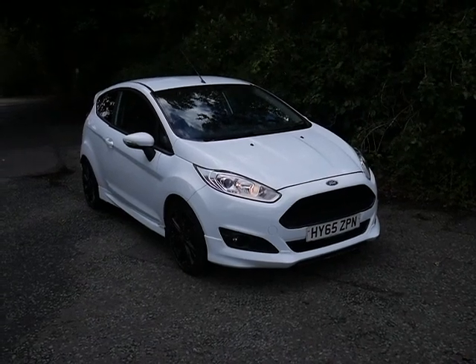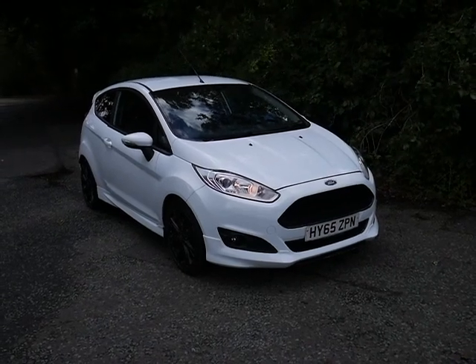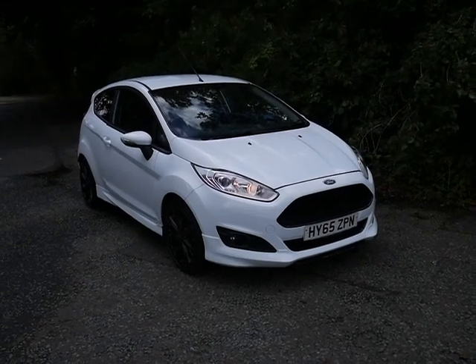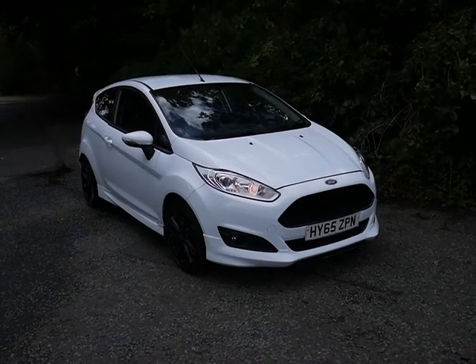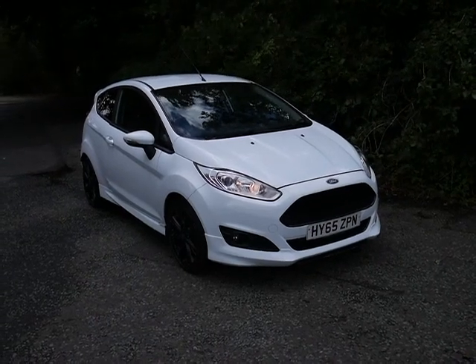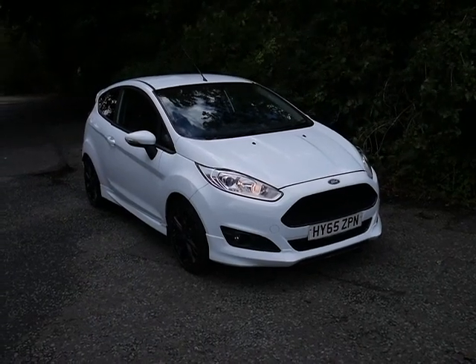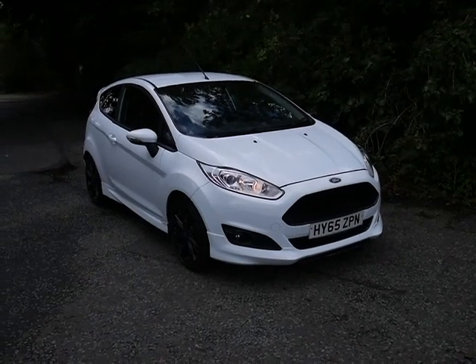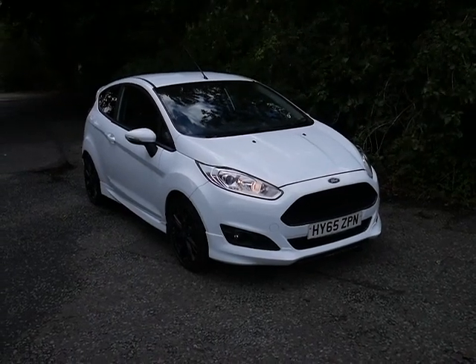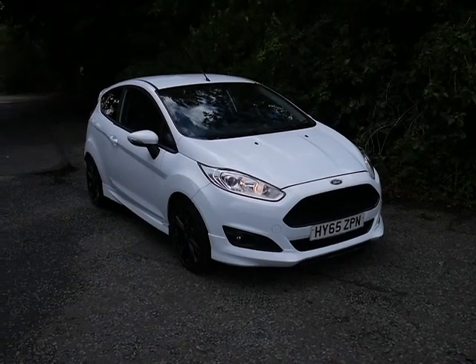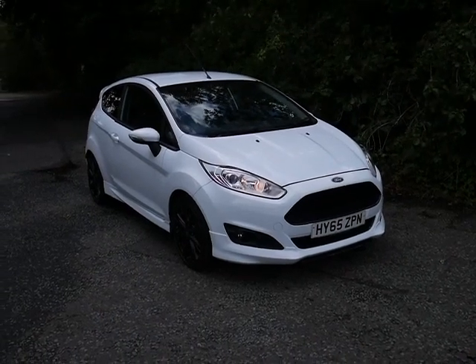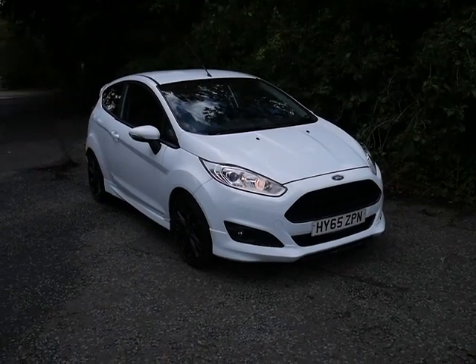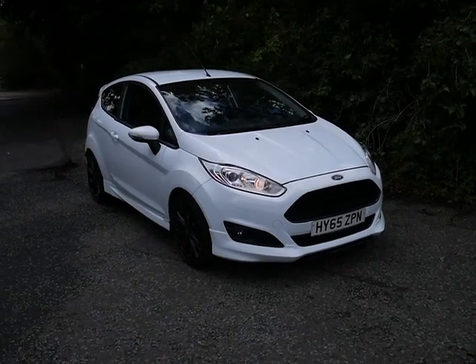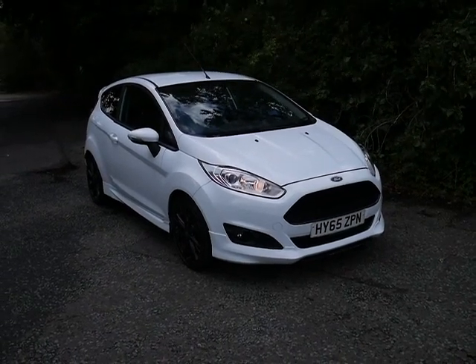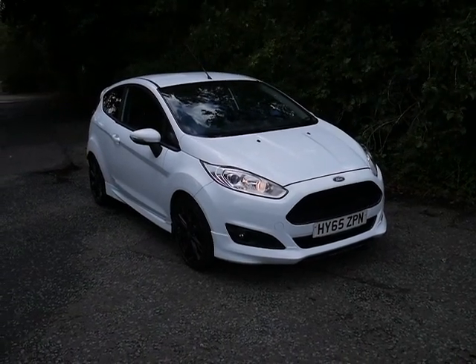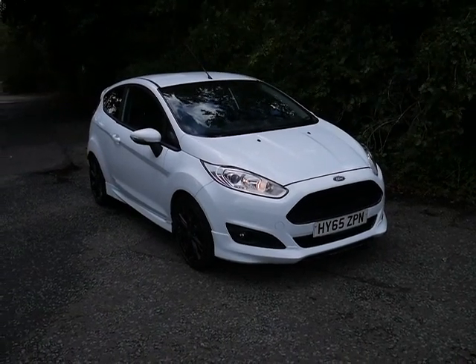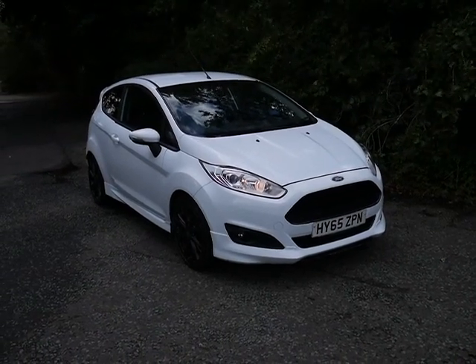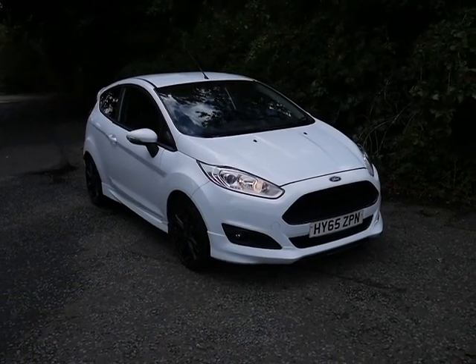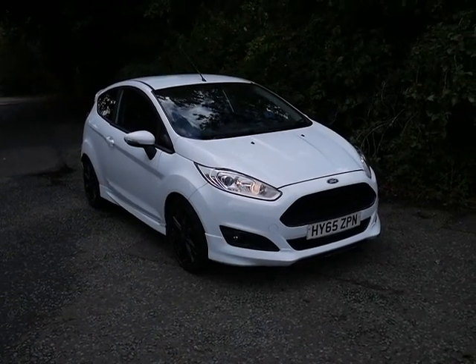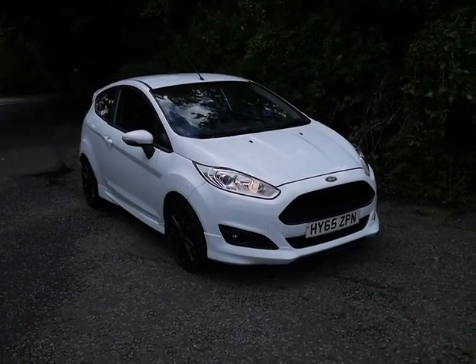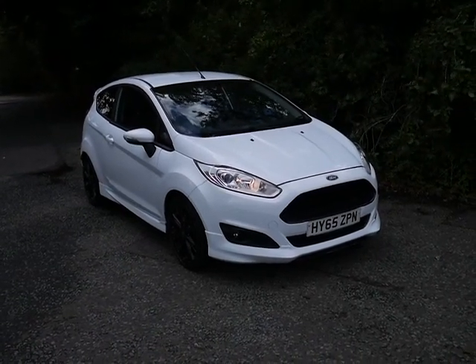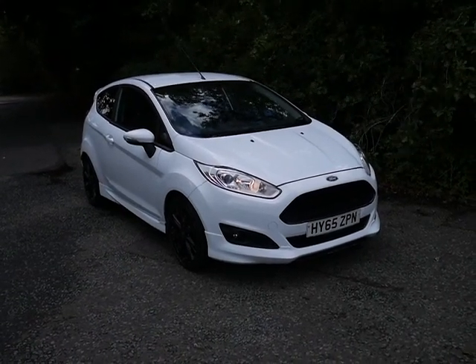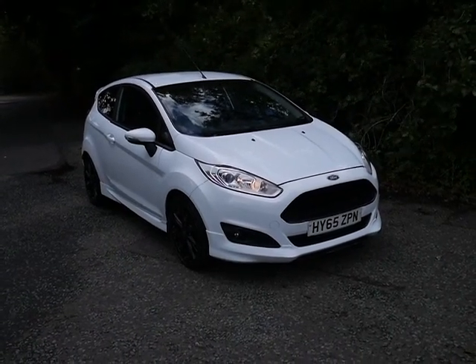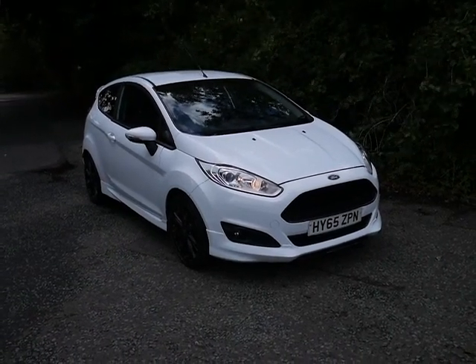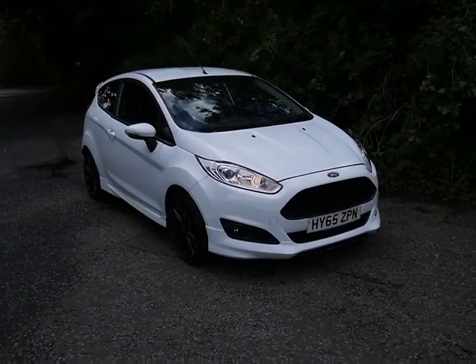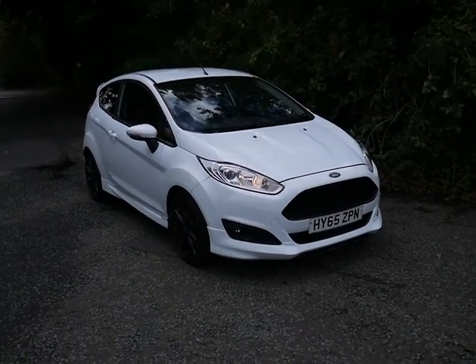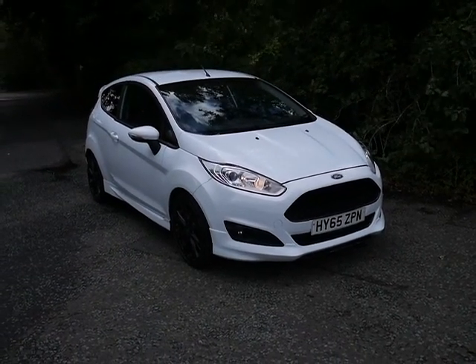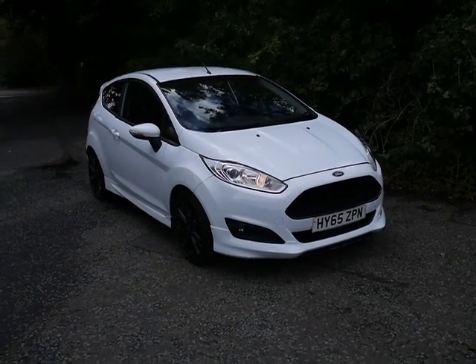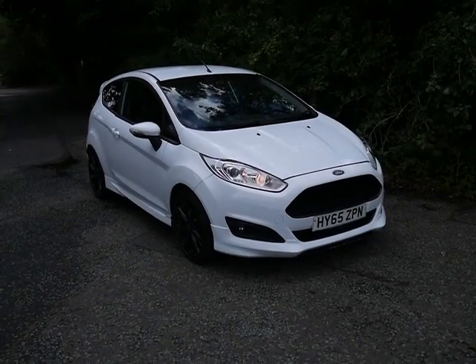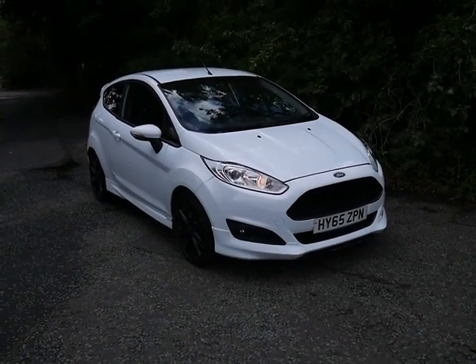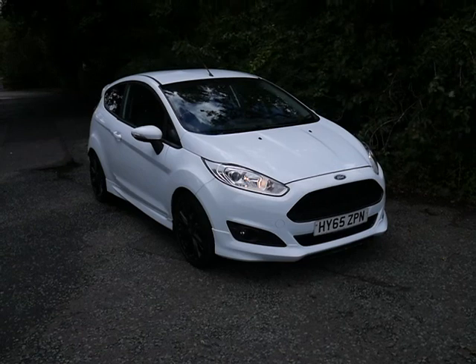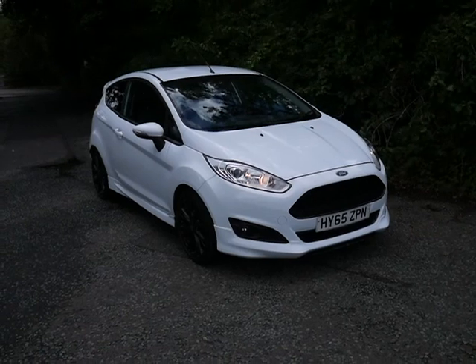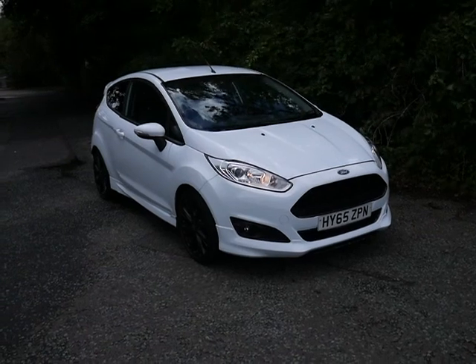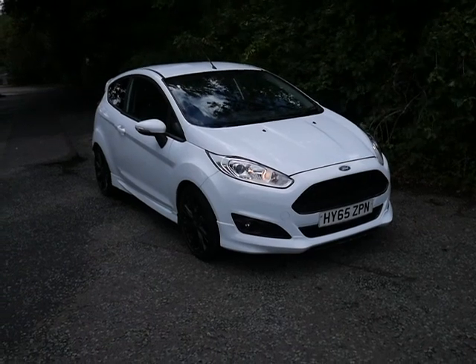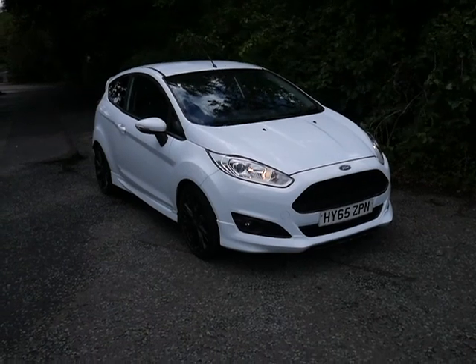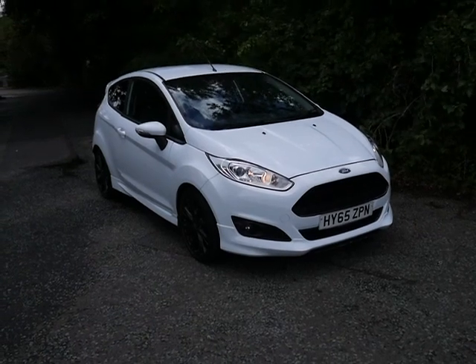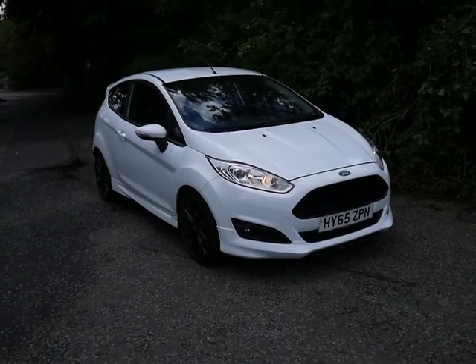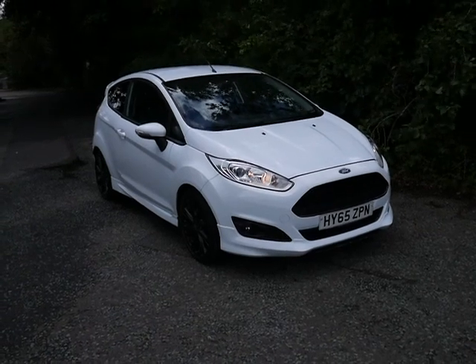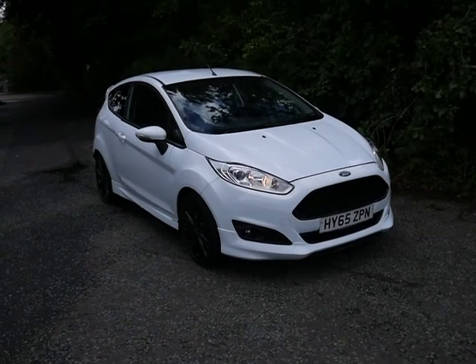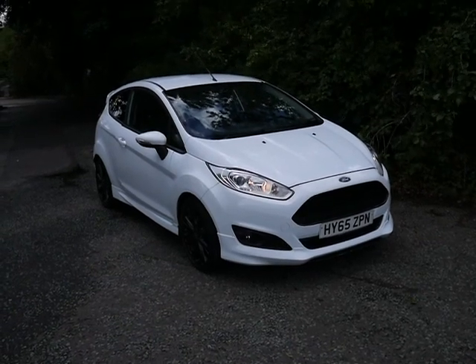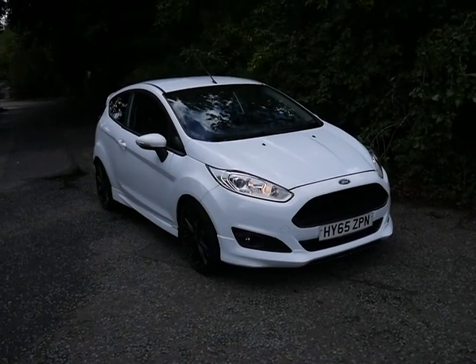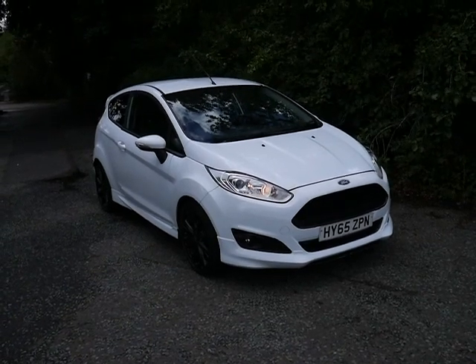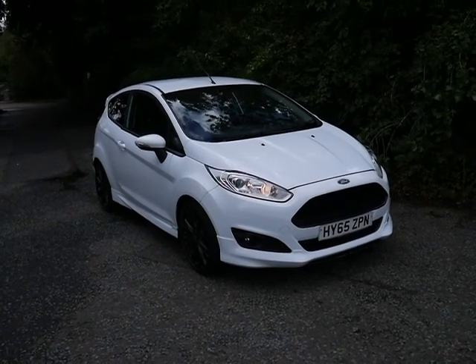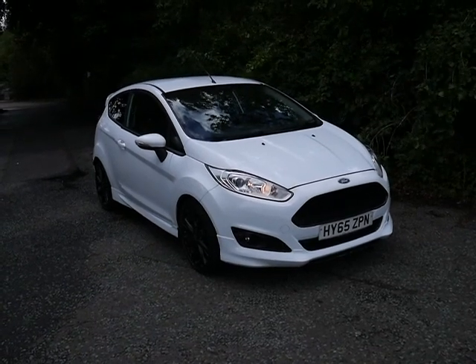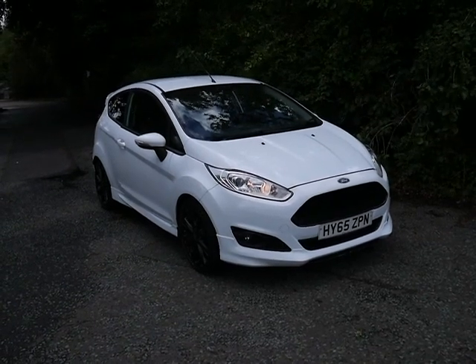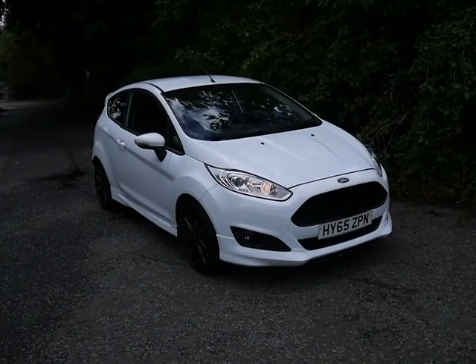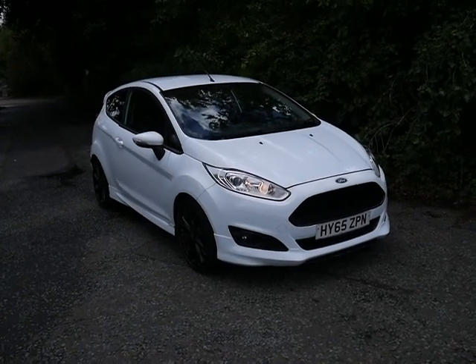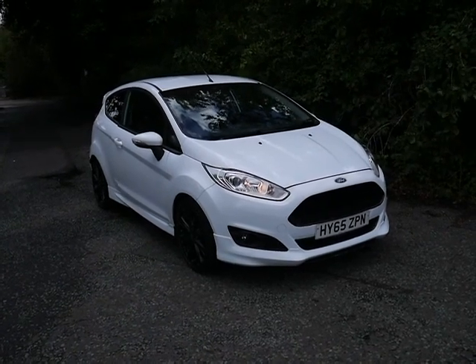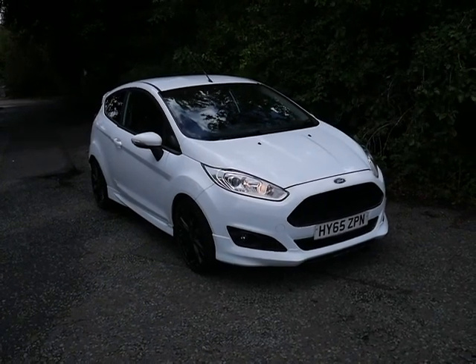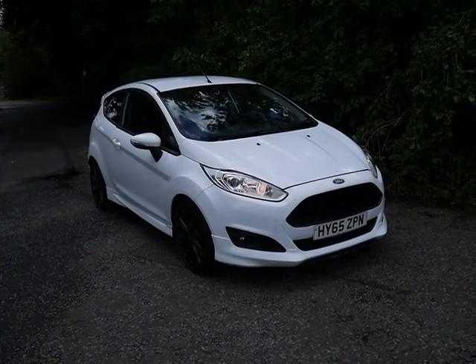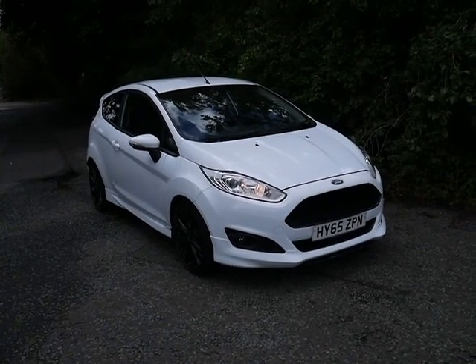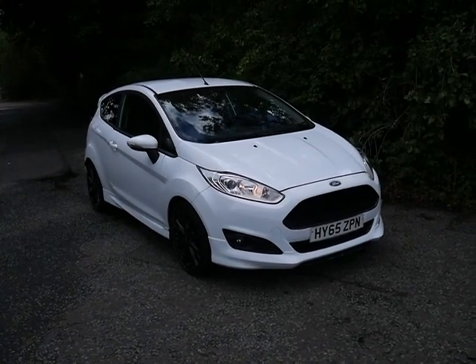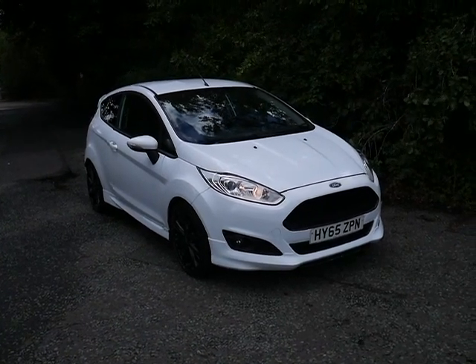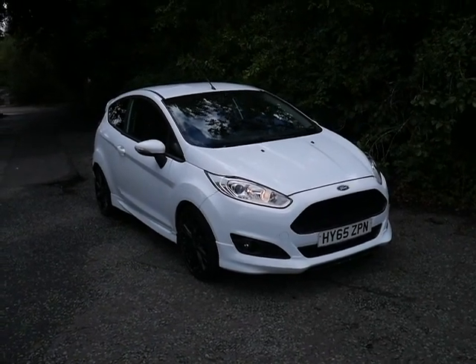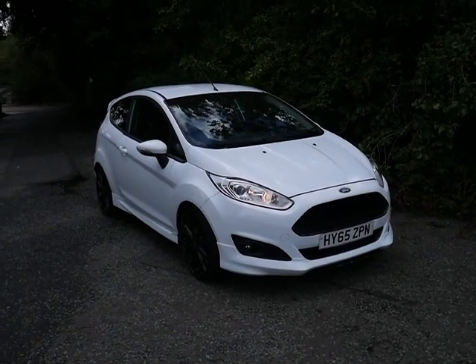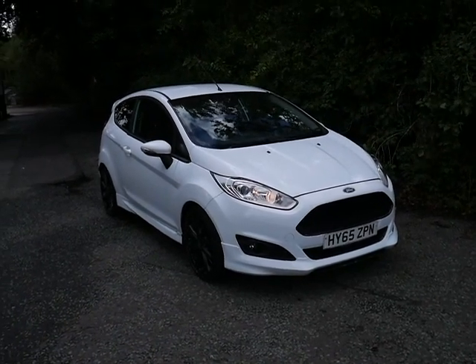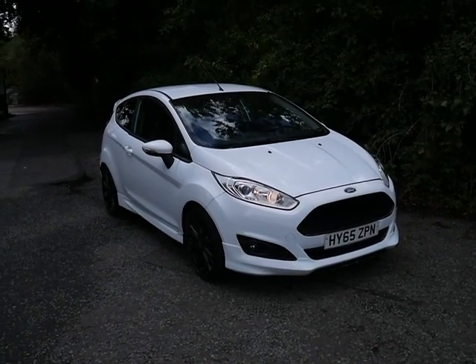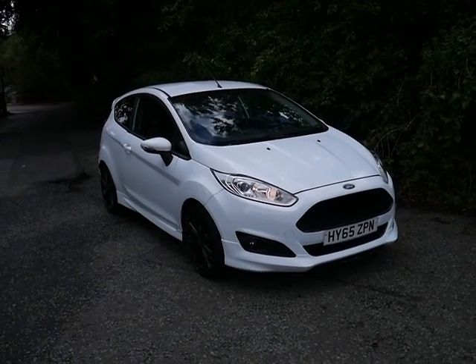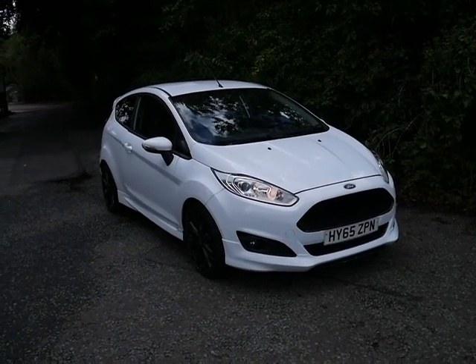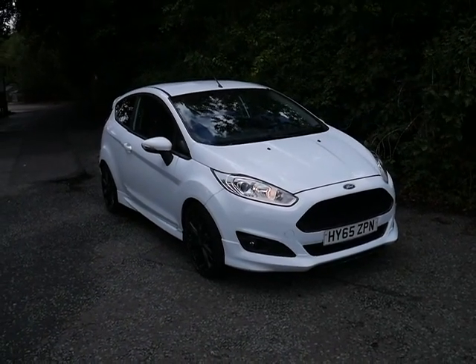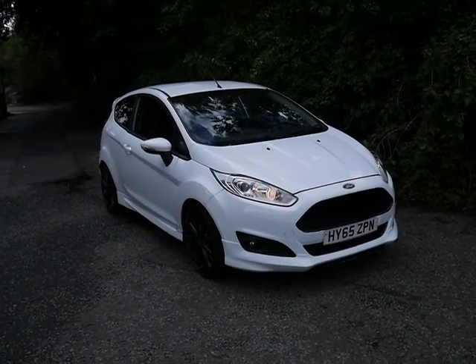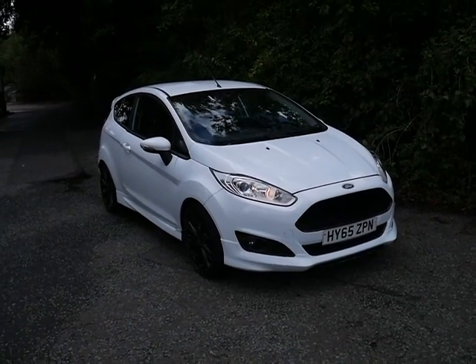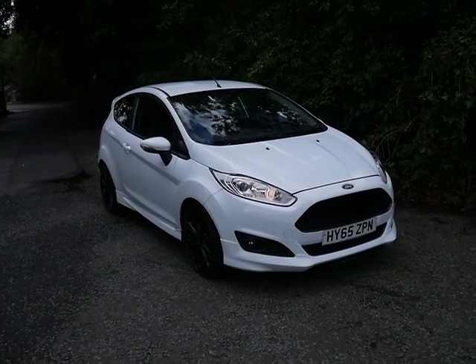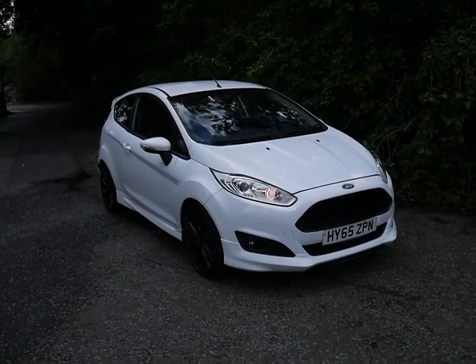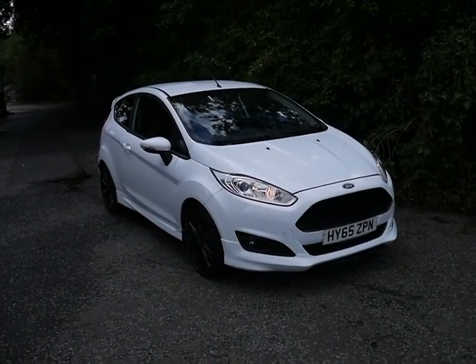Hello there, welcome to JT Hughes used cars in Telford. My name's Sean and I'm just going to show you around a Ford Fiesta that we've just added into stock.